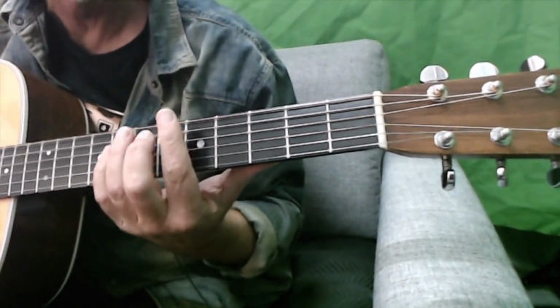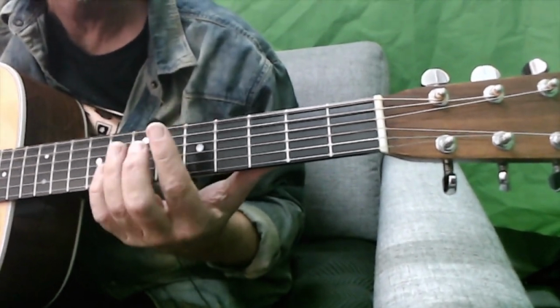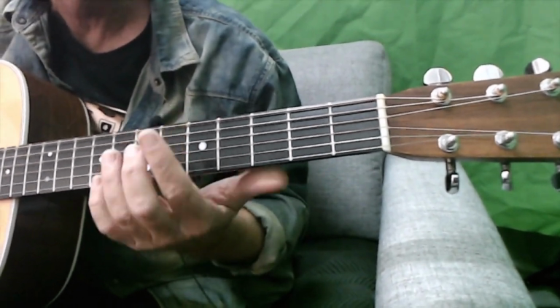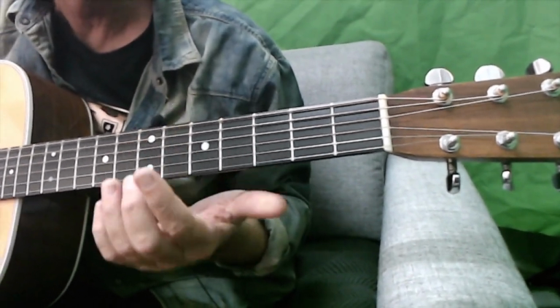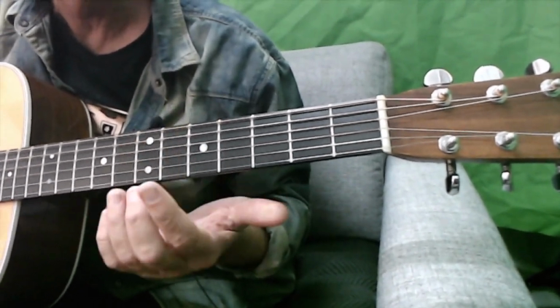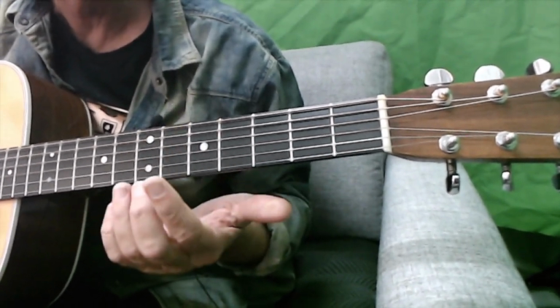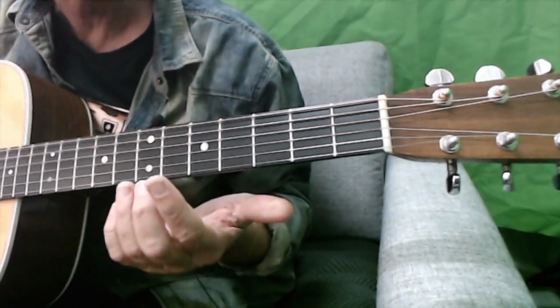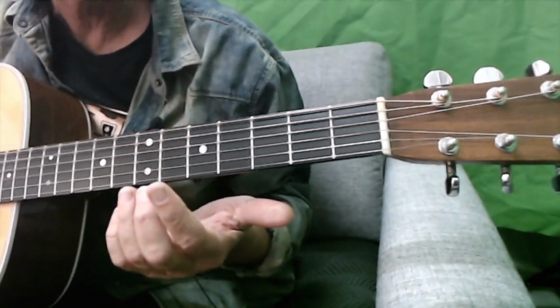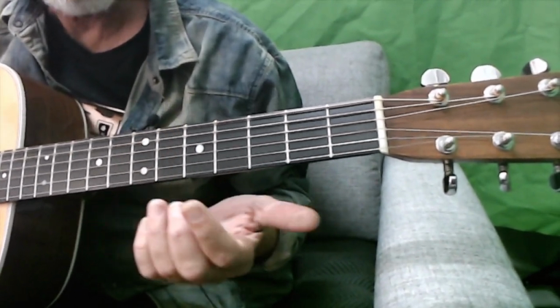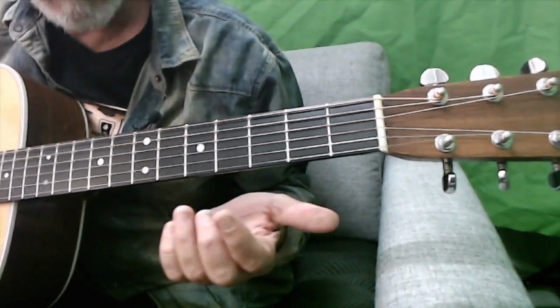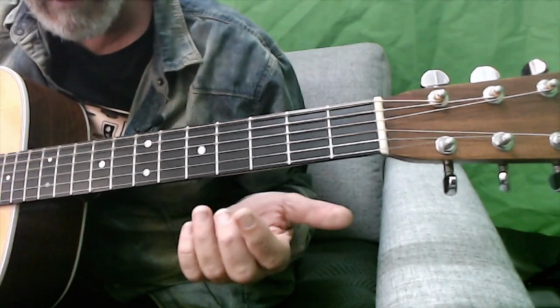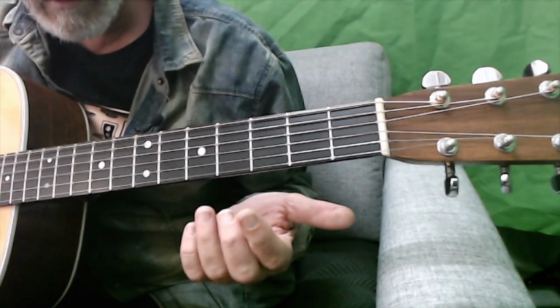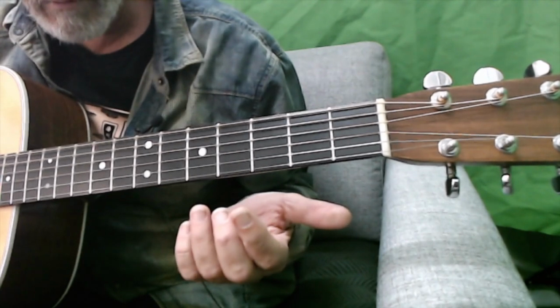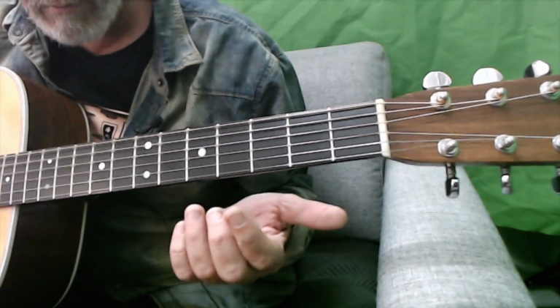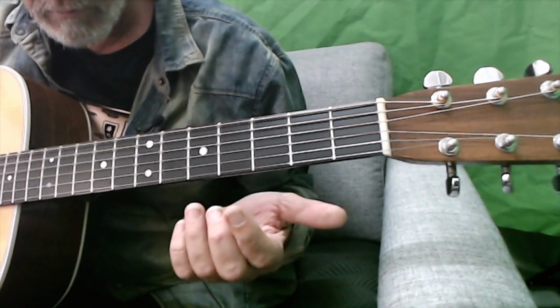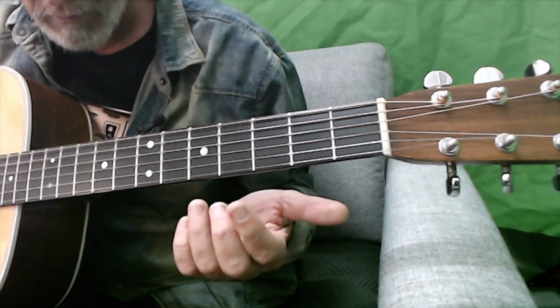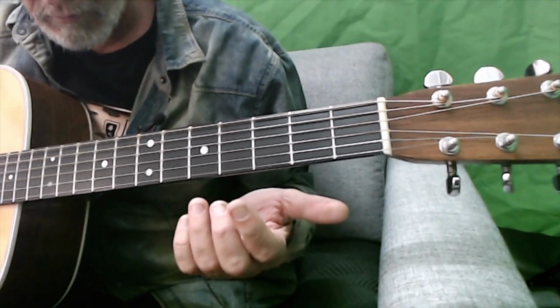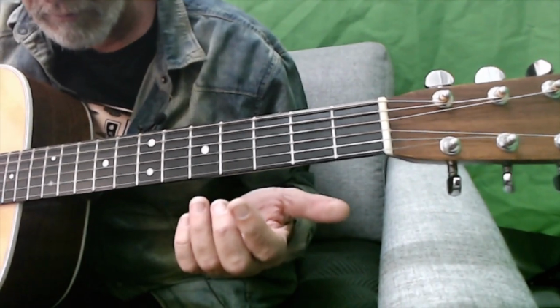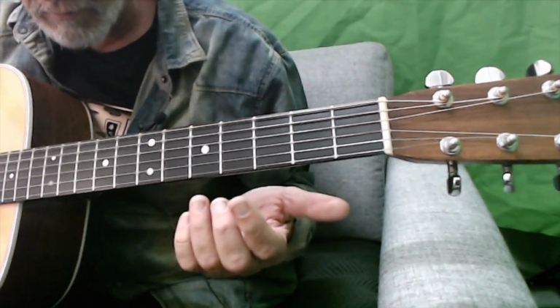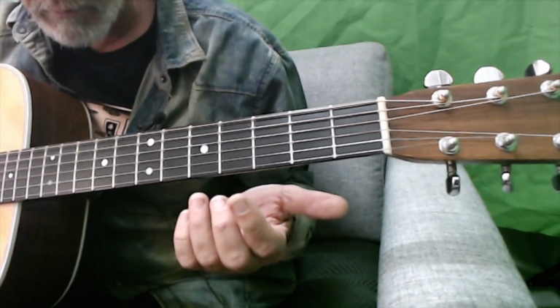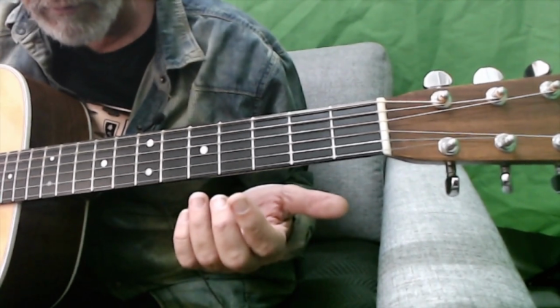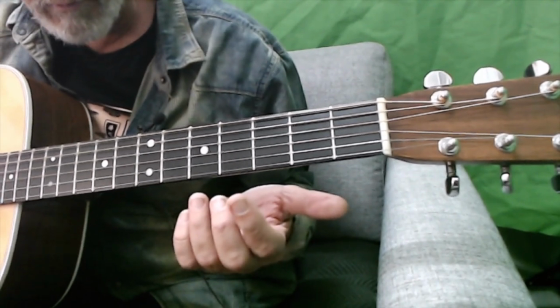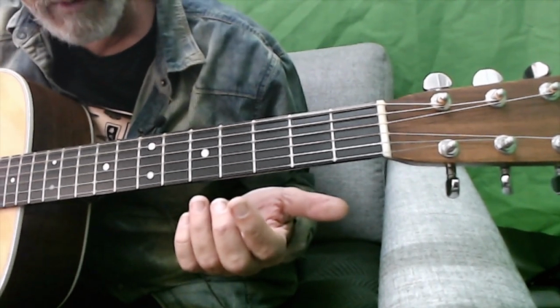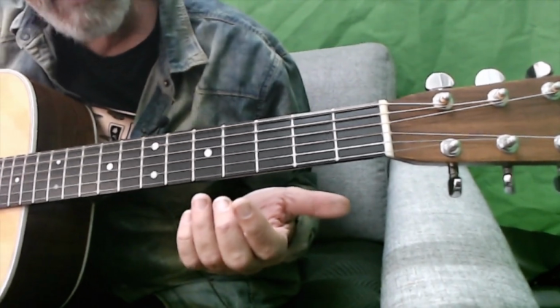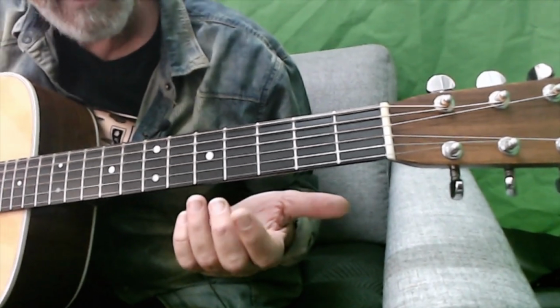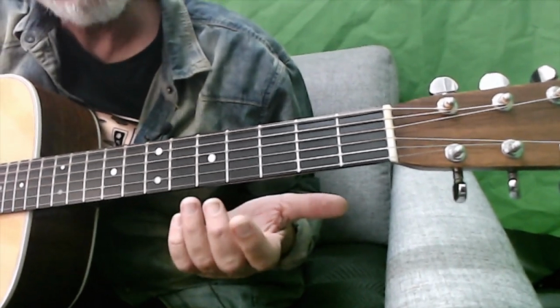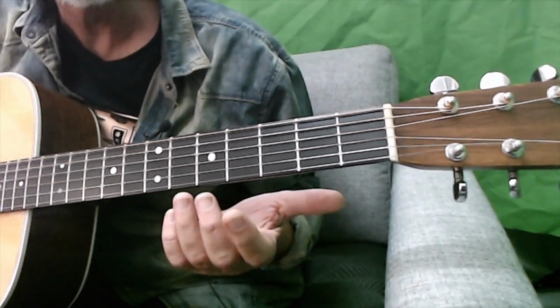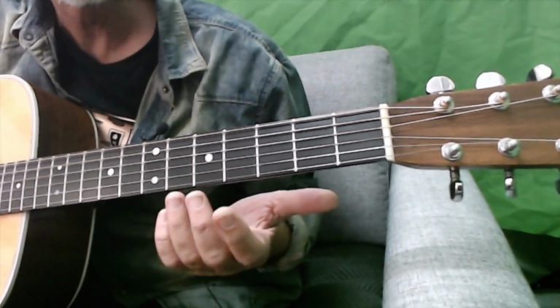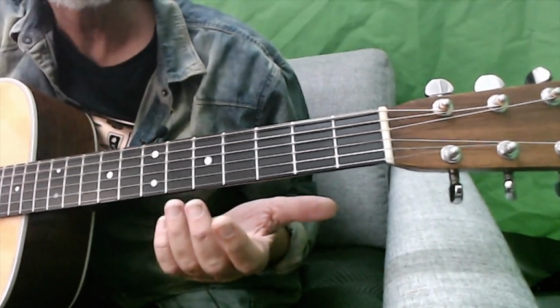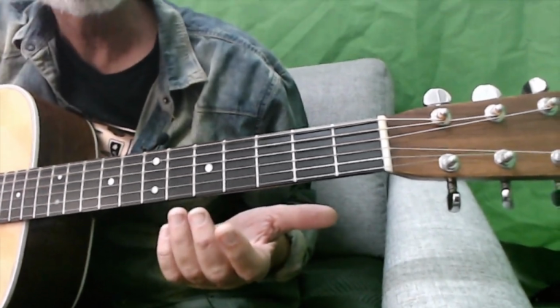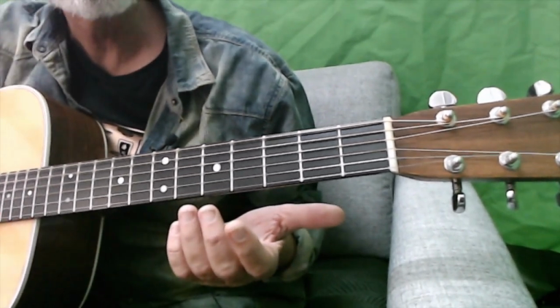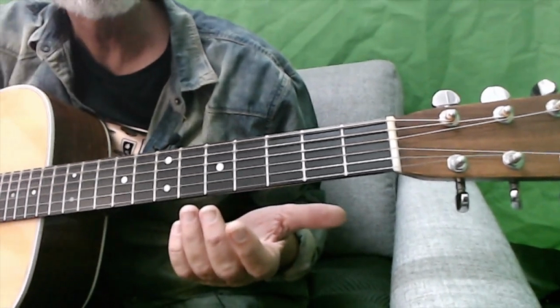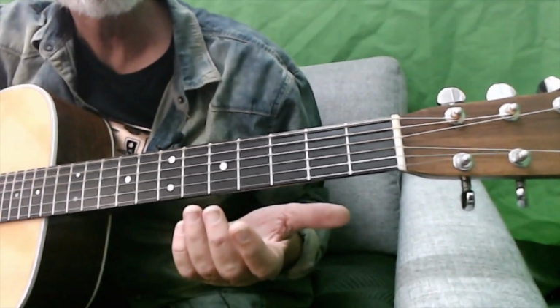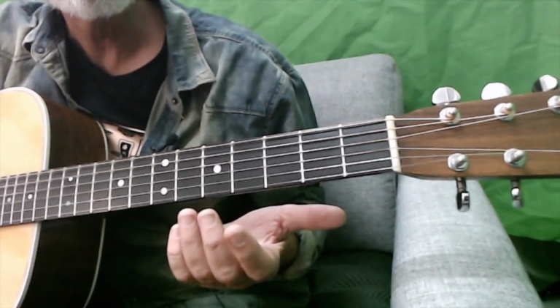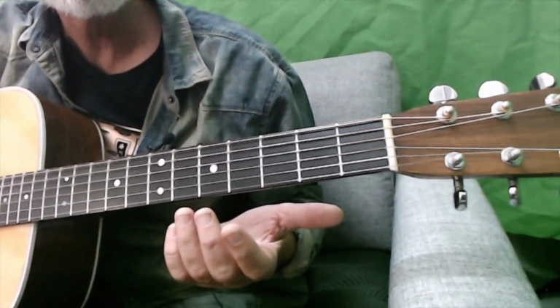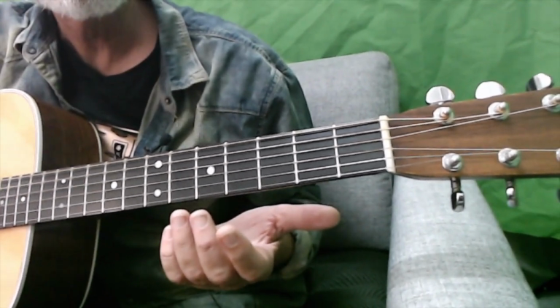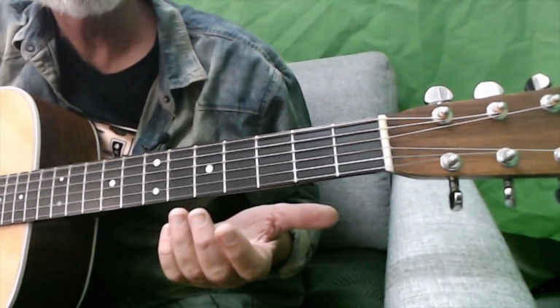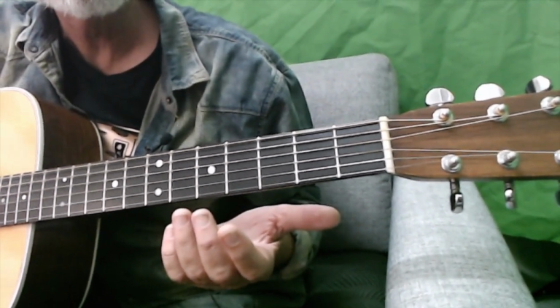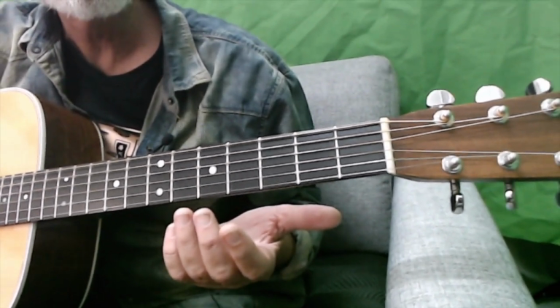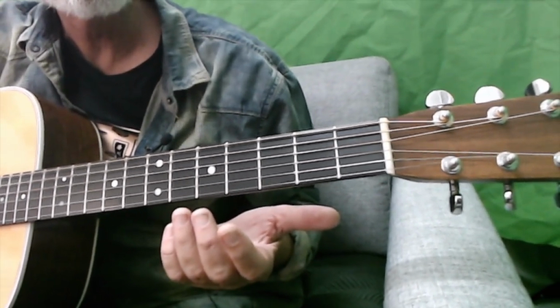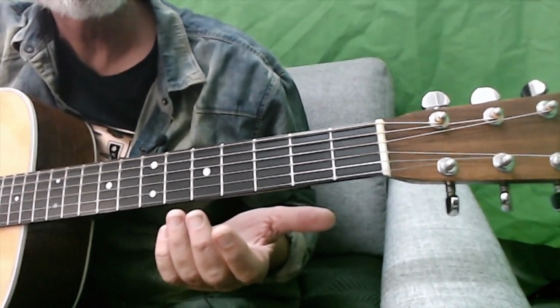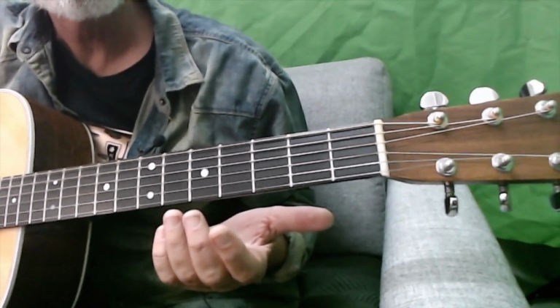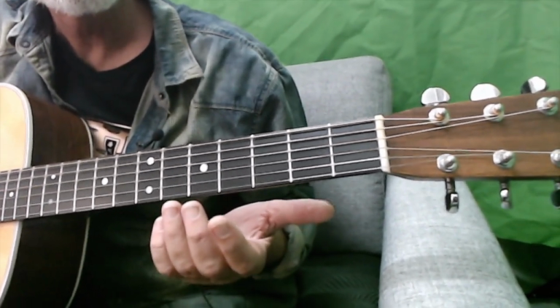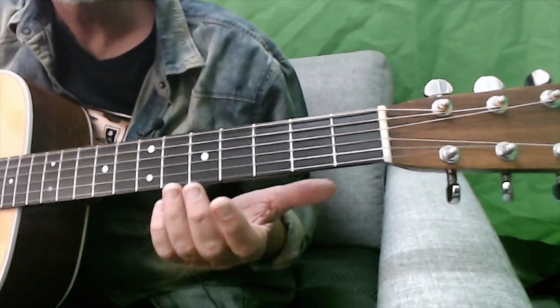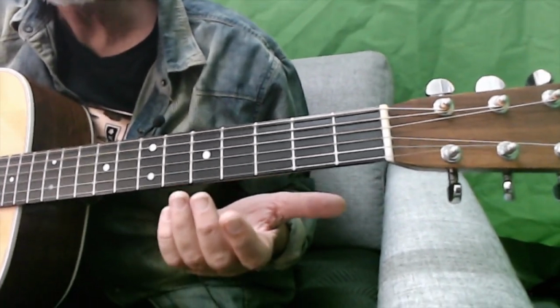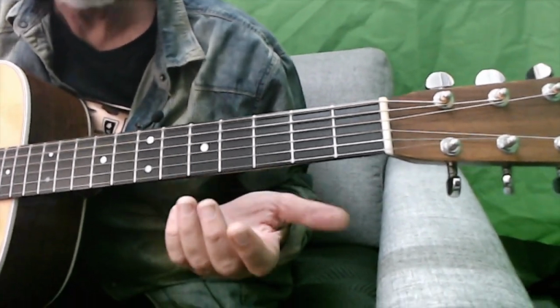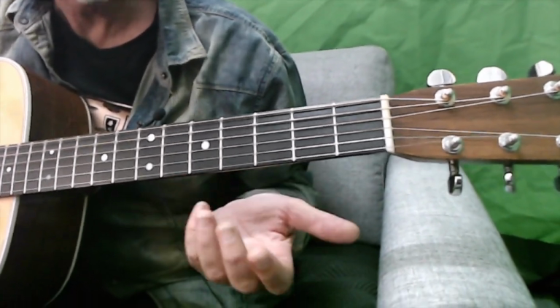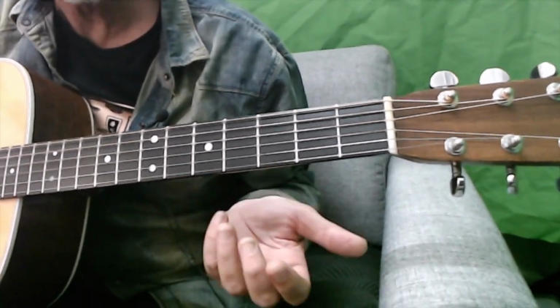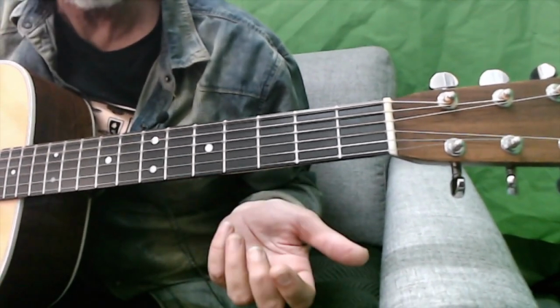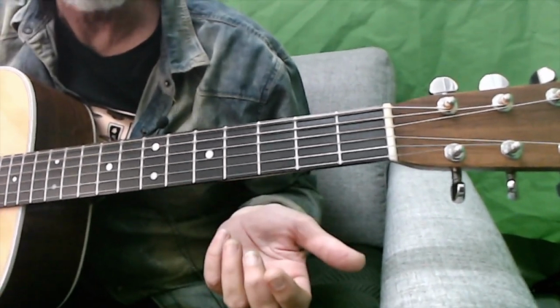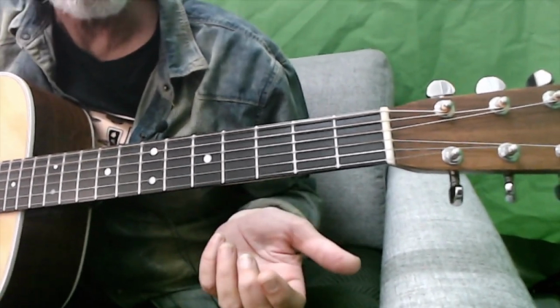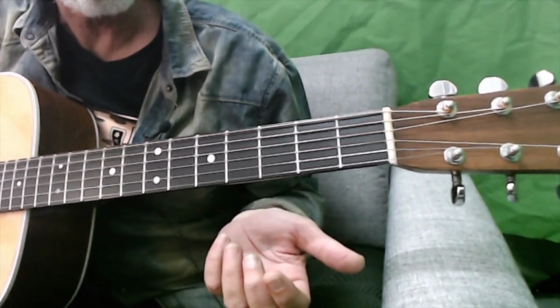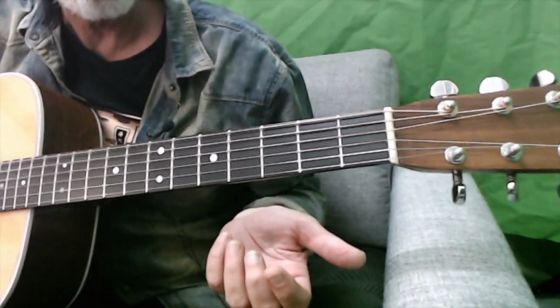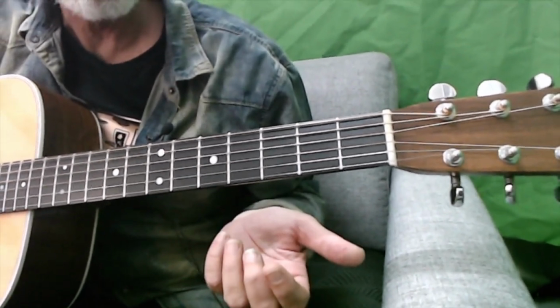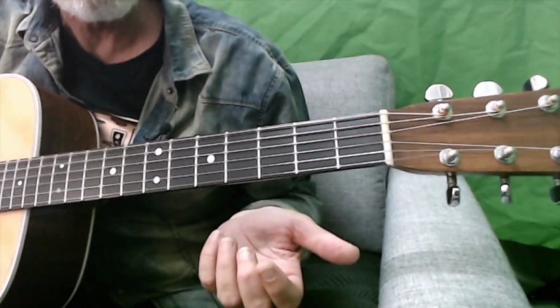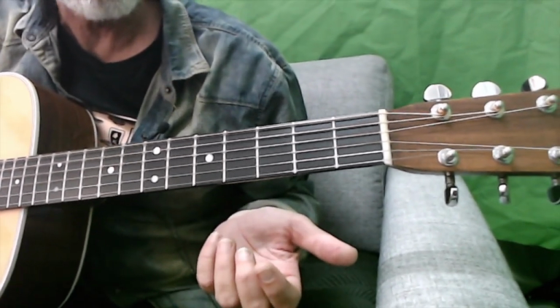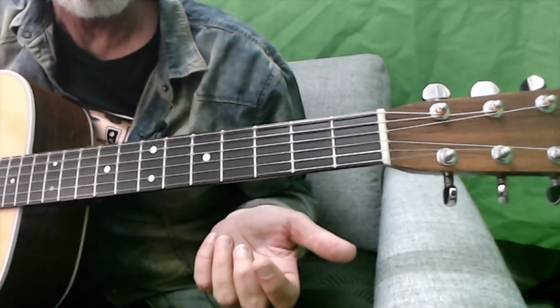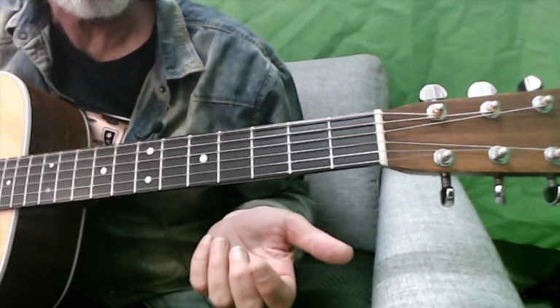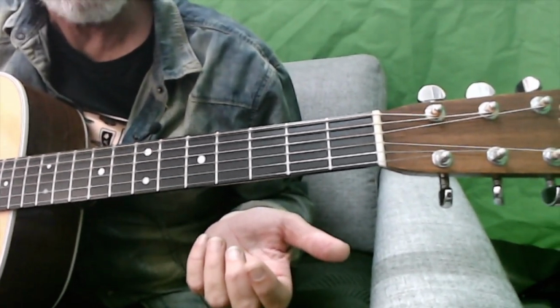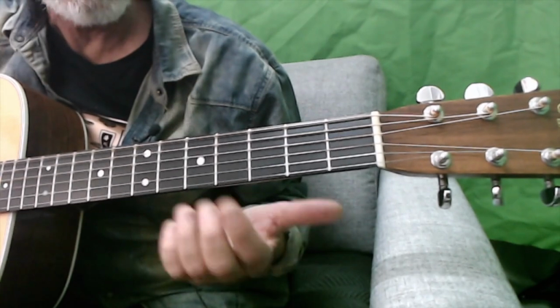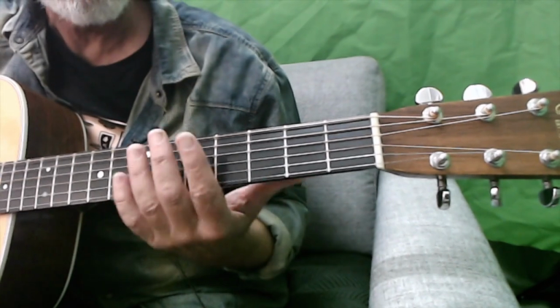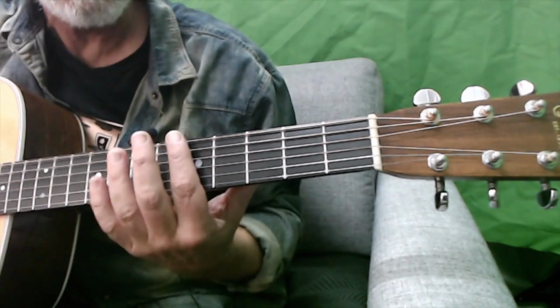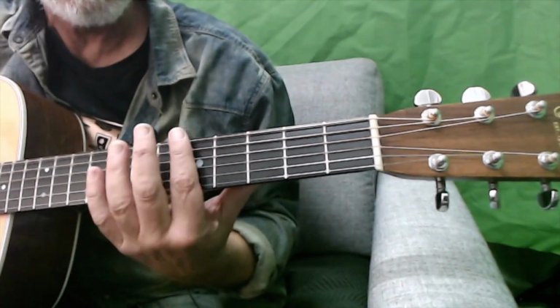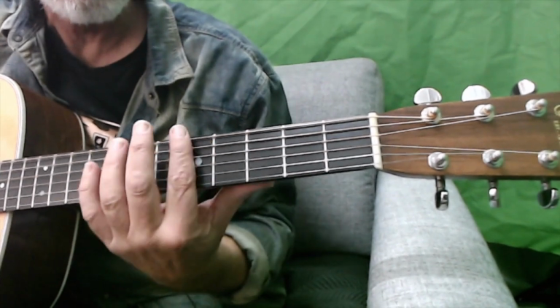Do you put the sus4 in on the bar chord? Do you put the sus4, the D in? Yeah, of course — it's all the same thing.